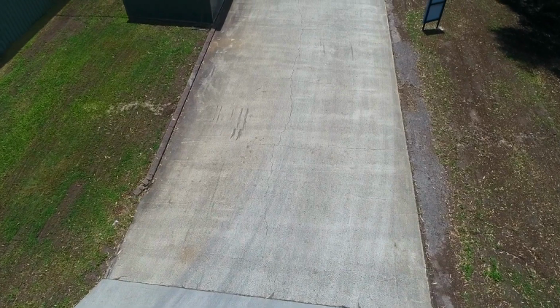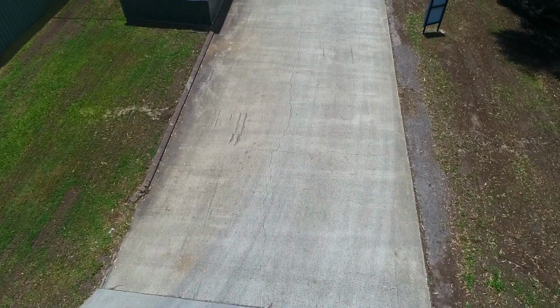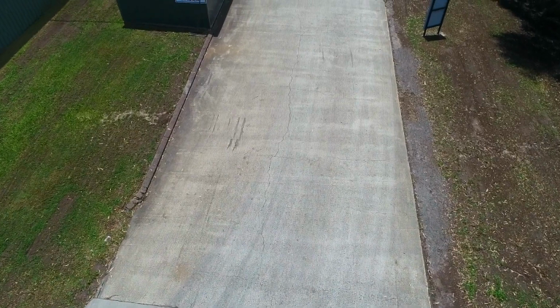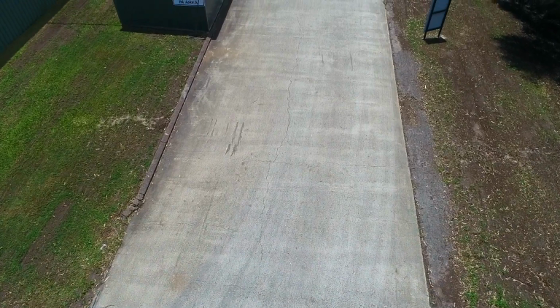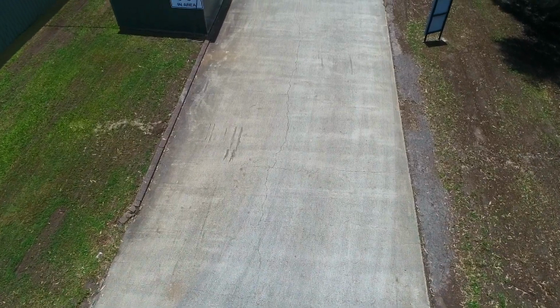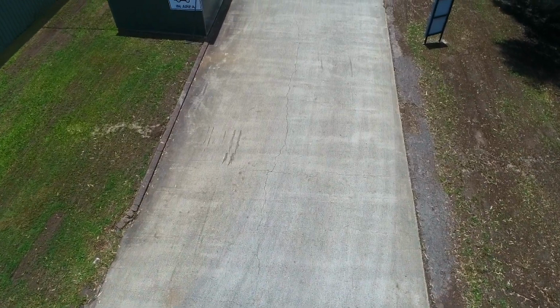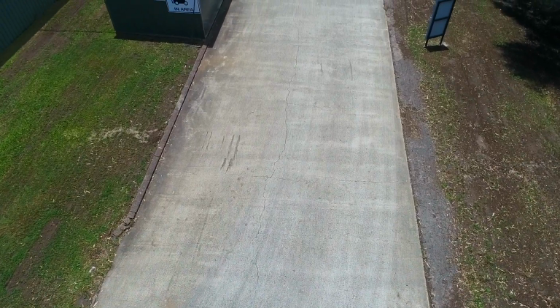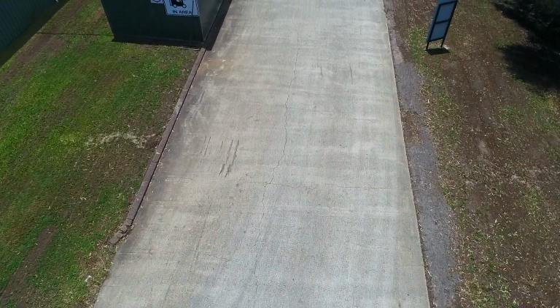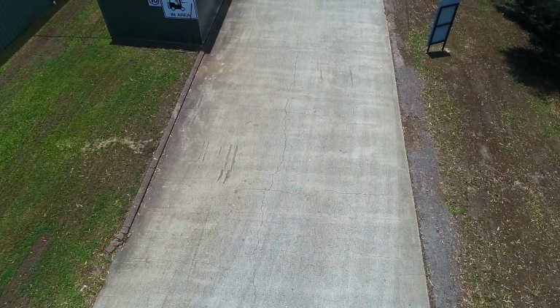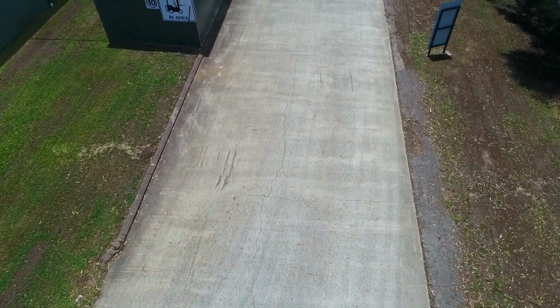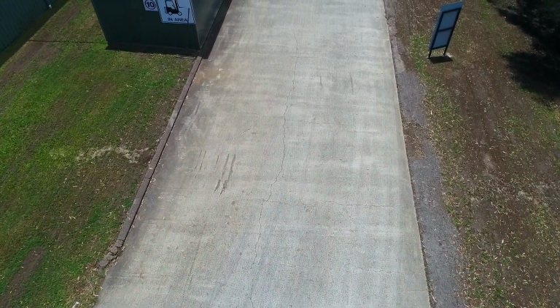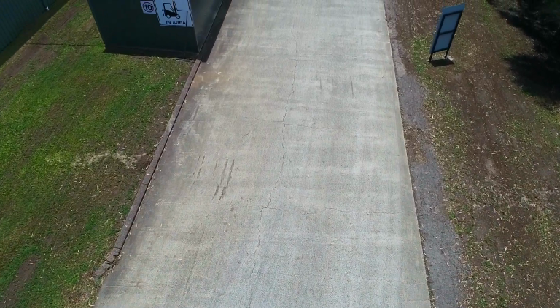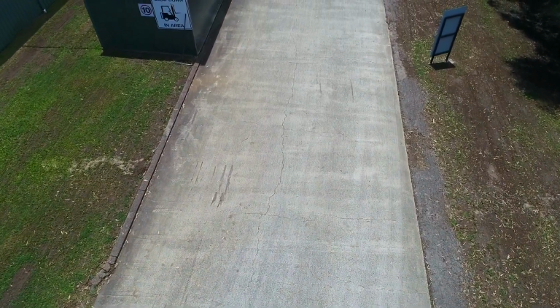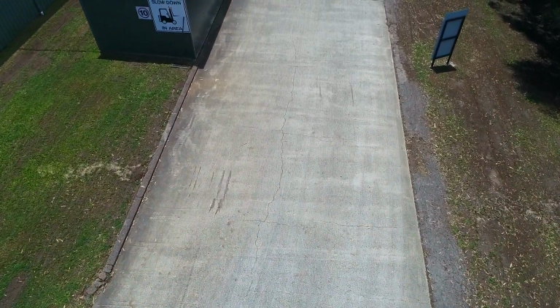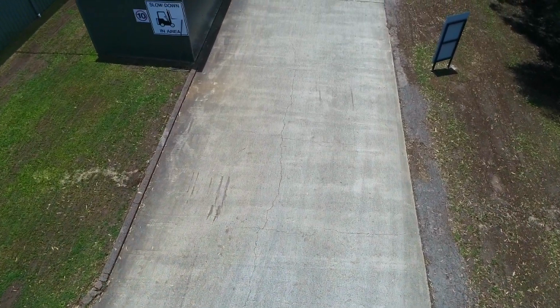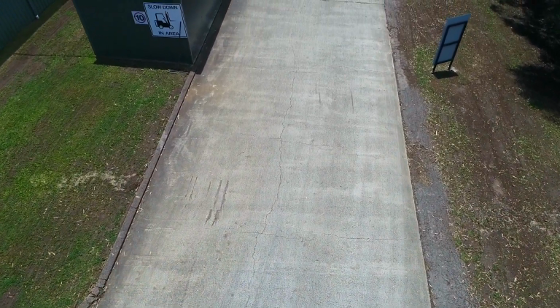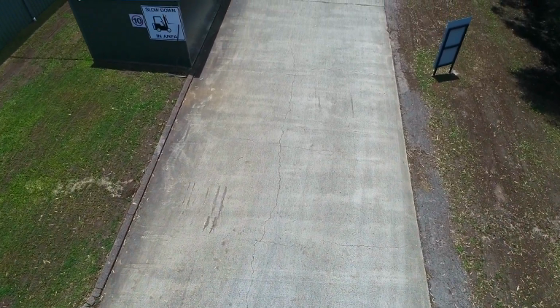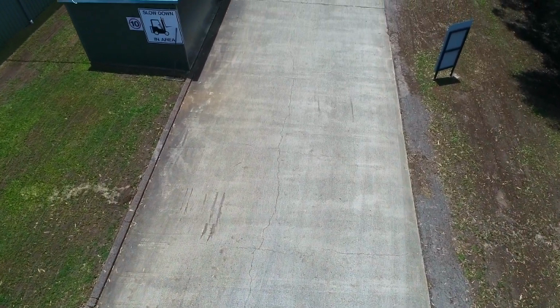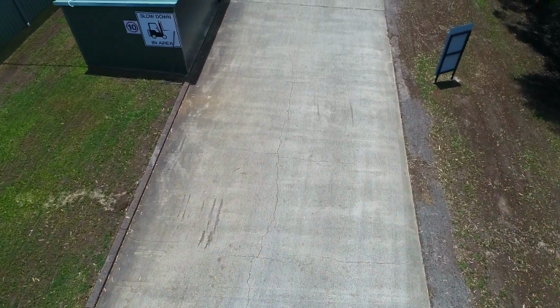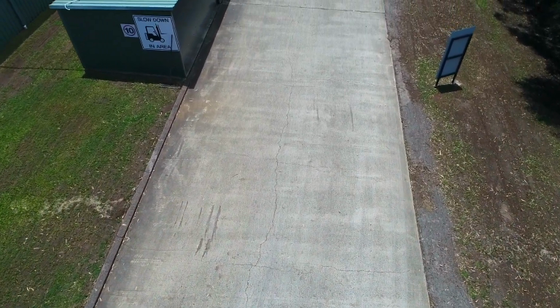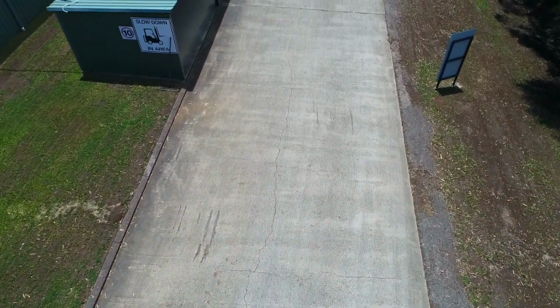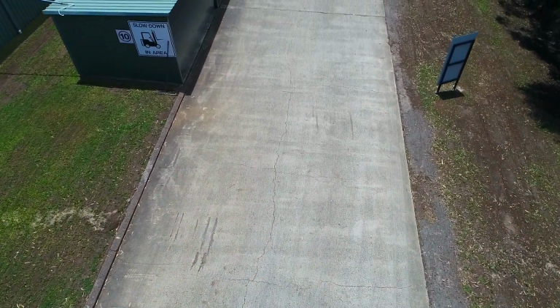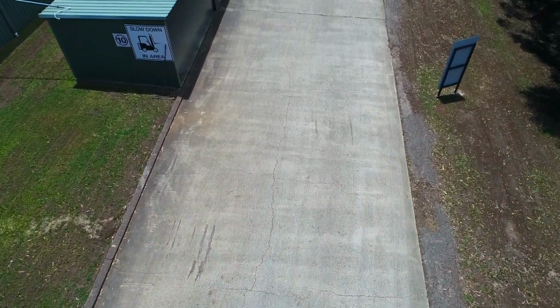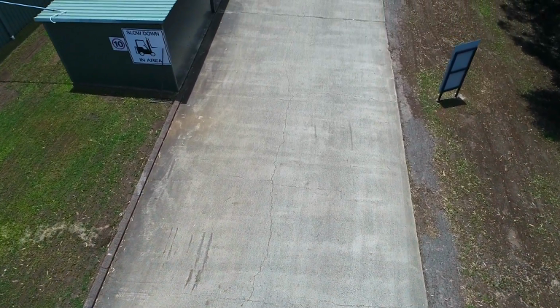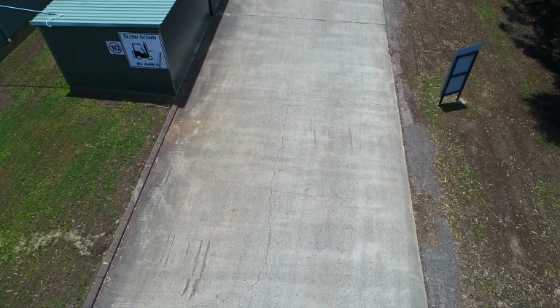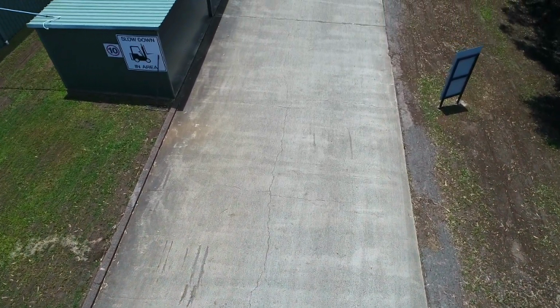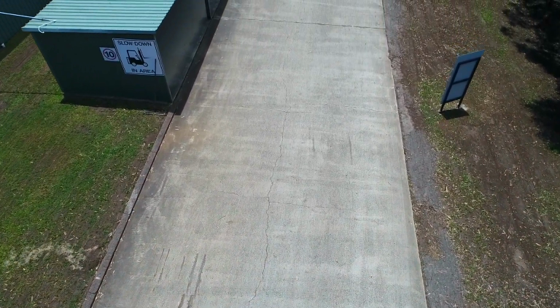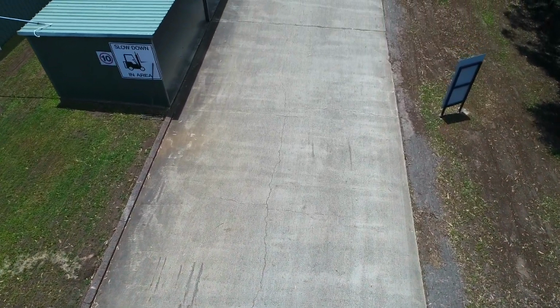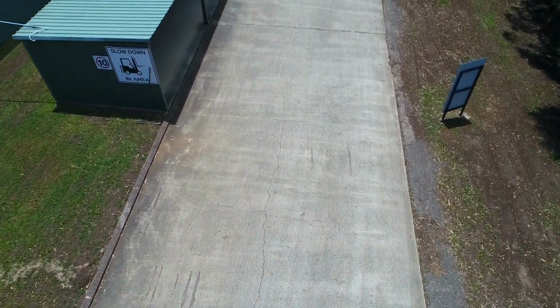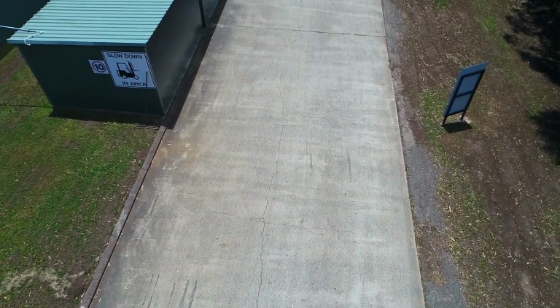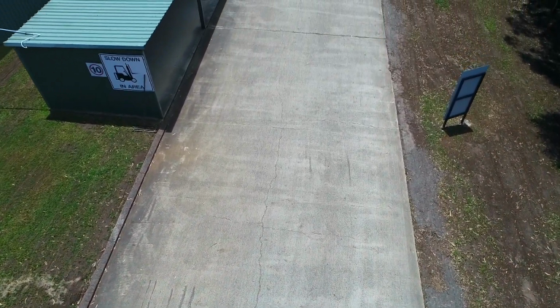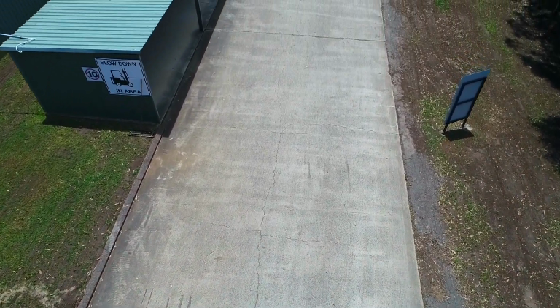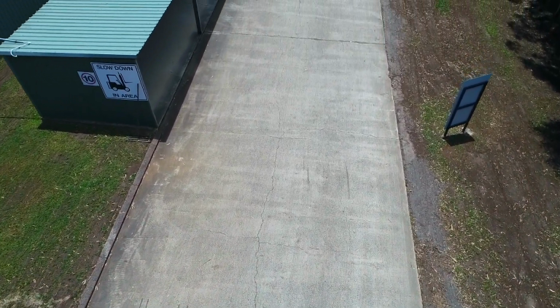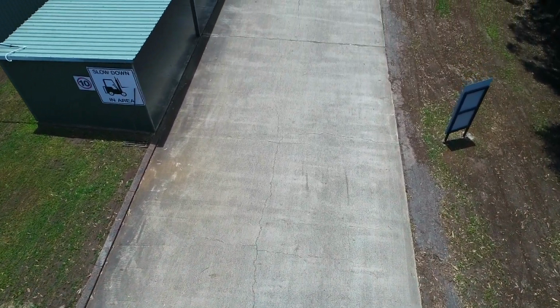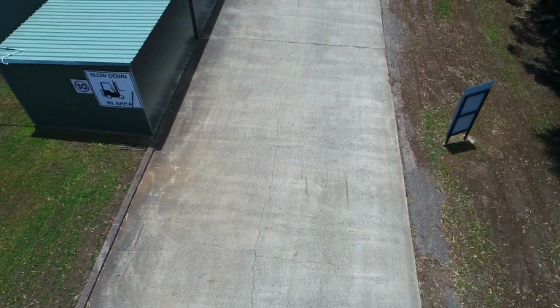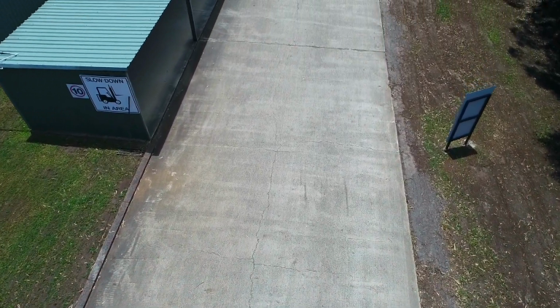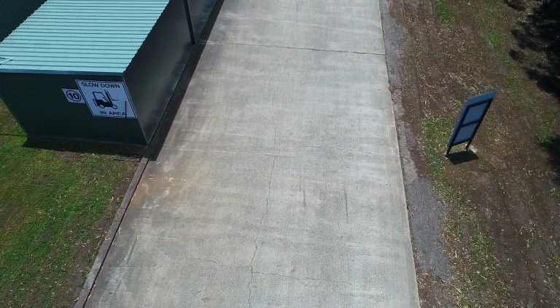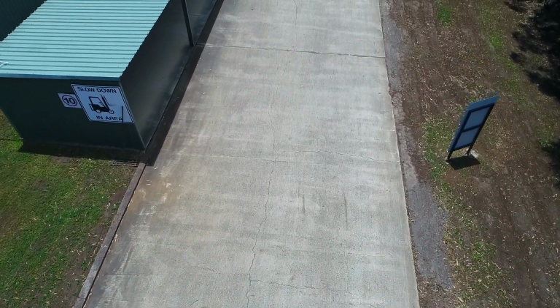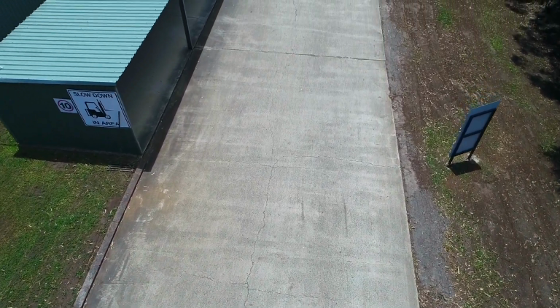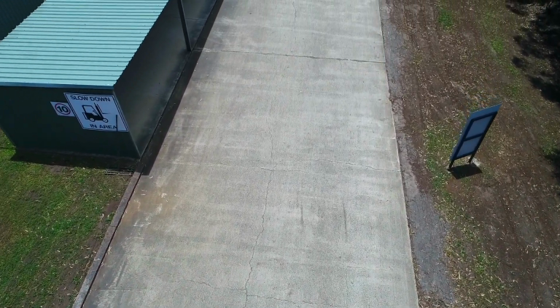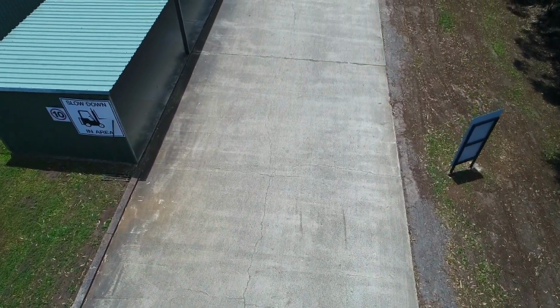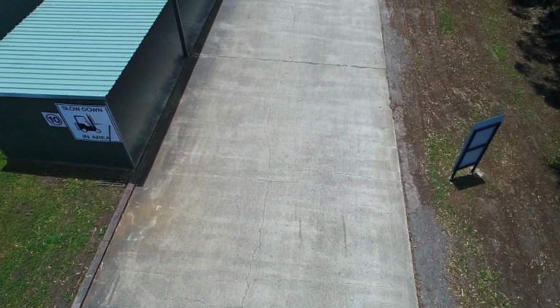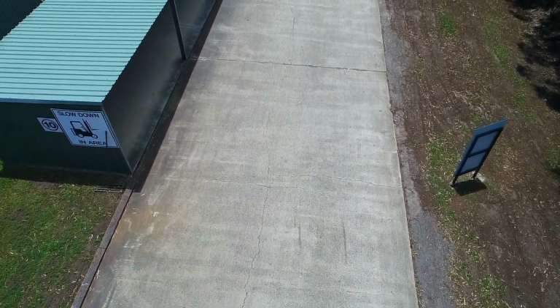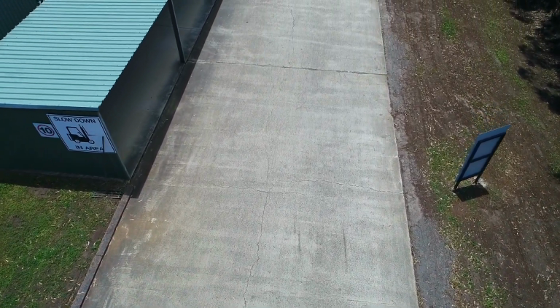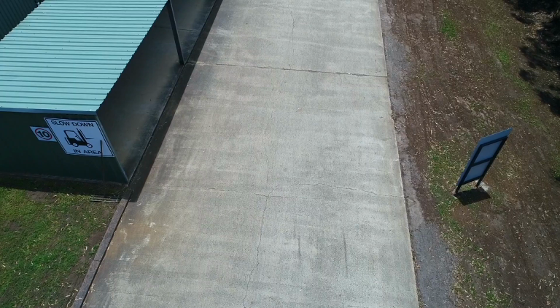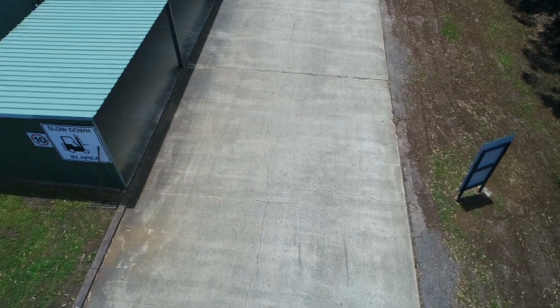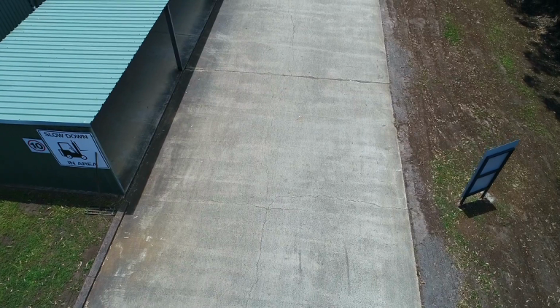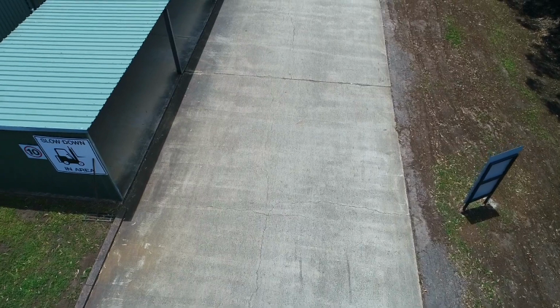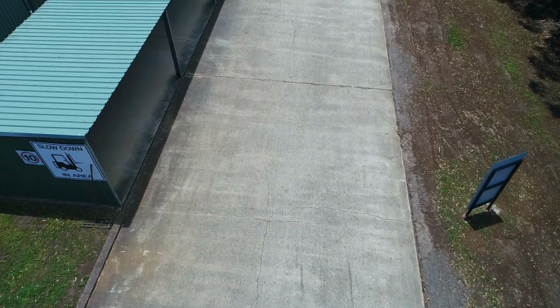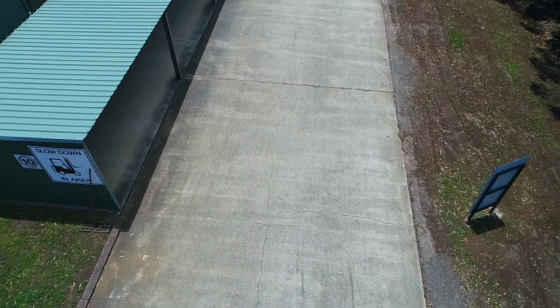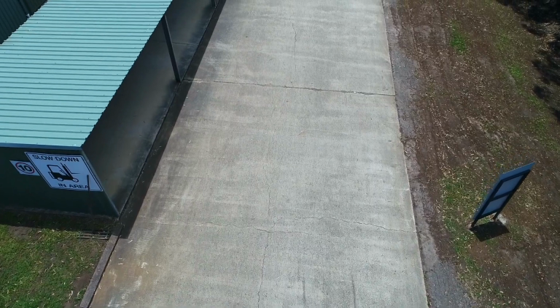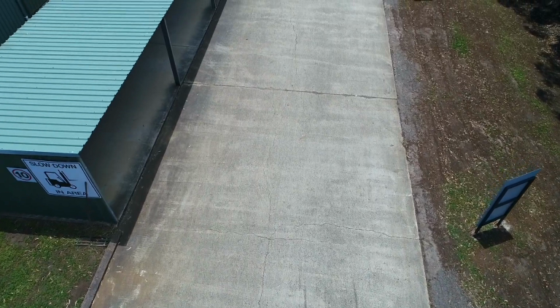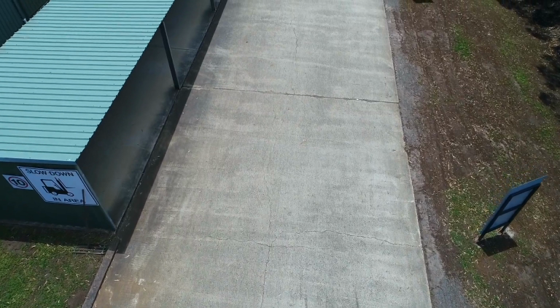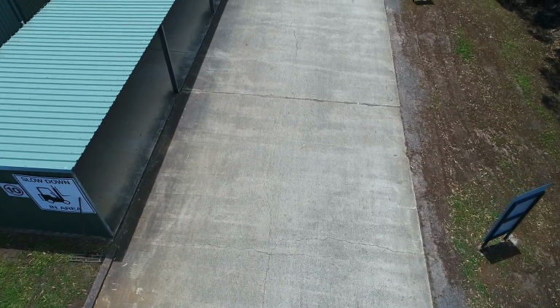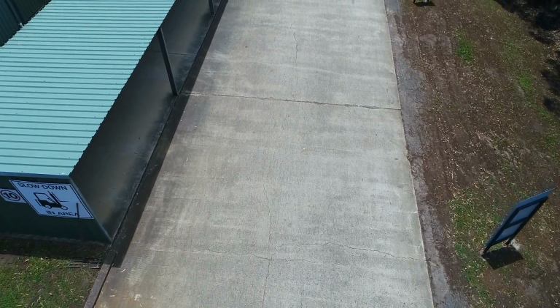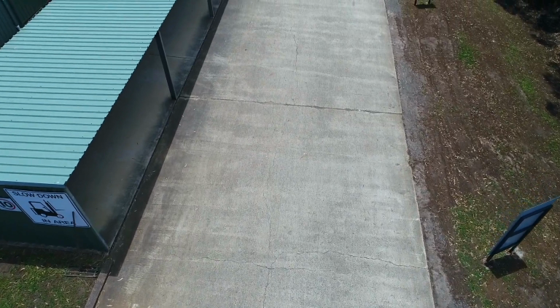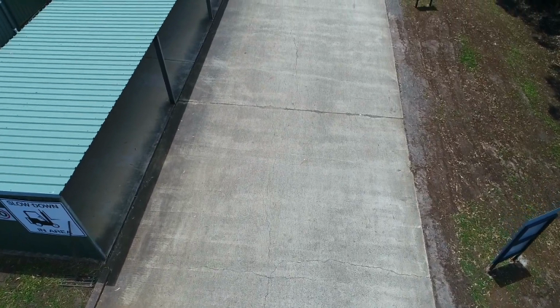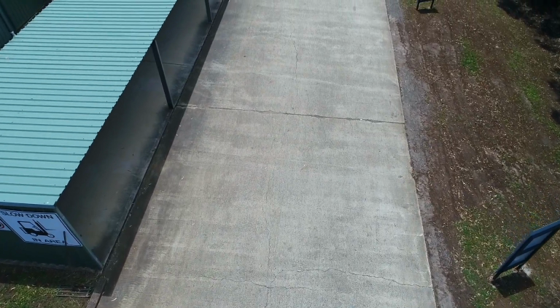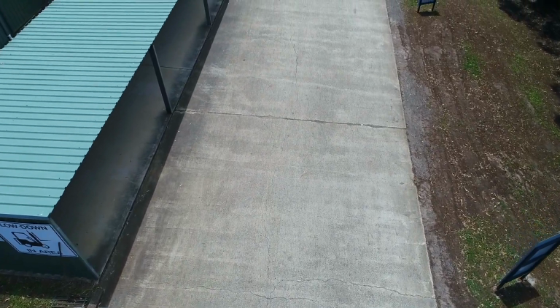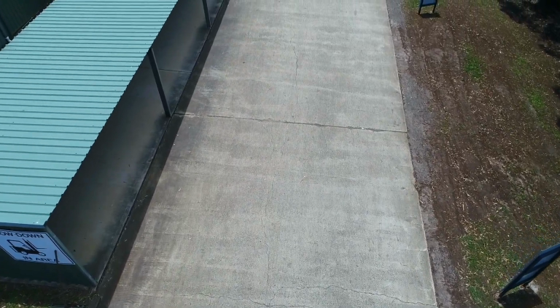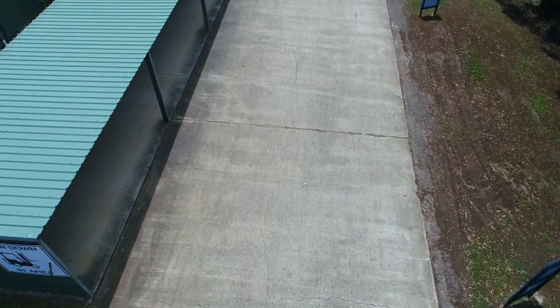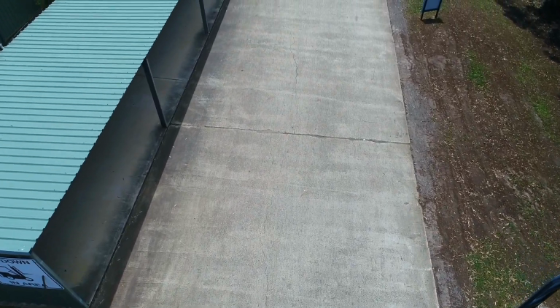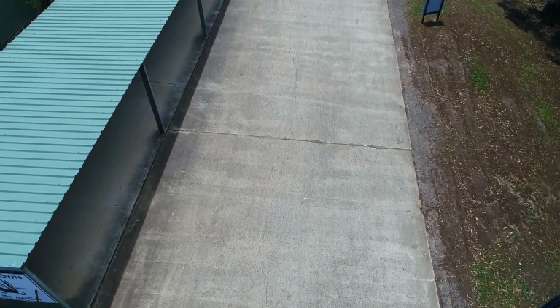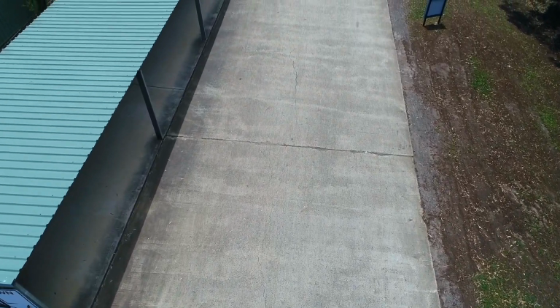The first part of the fly was this big long driveway - I think it was about 300 or 400 metre concrete driveway.